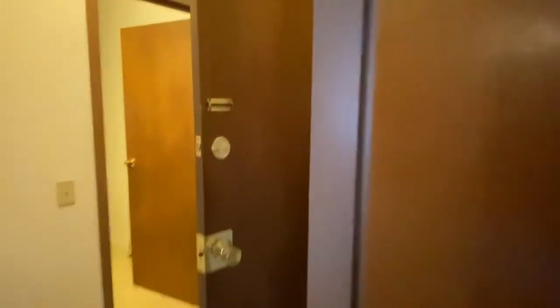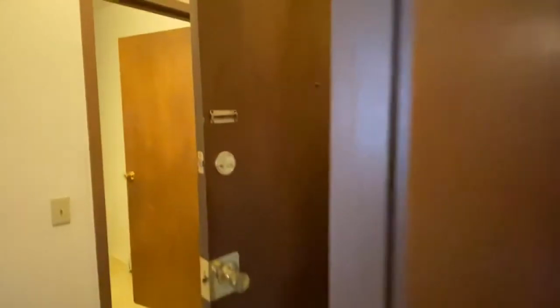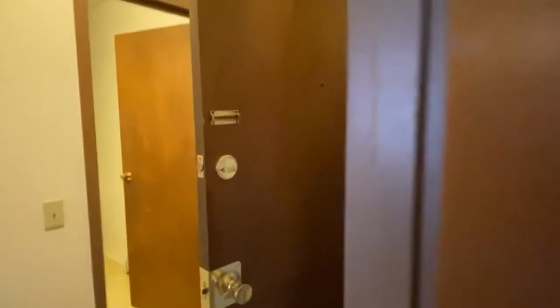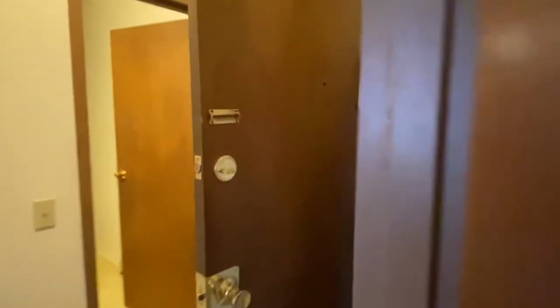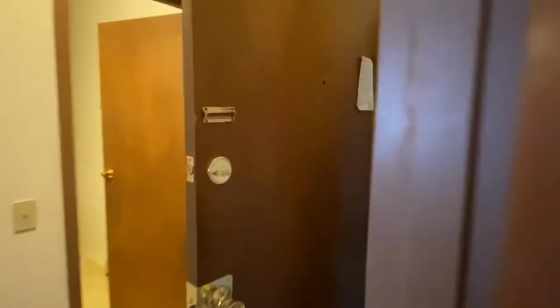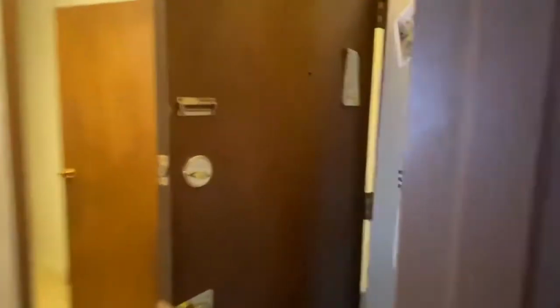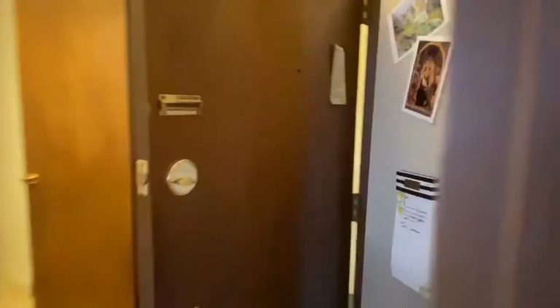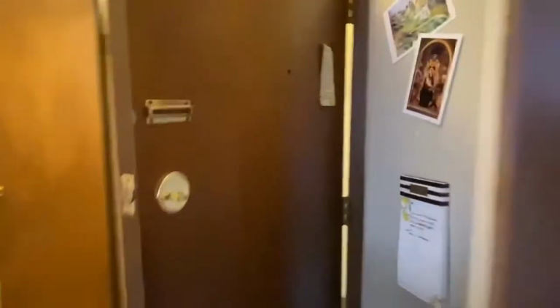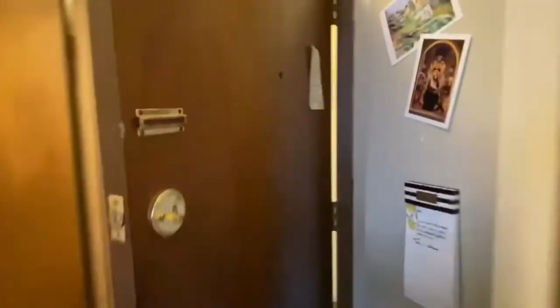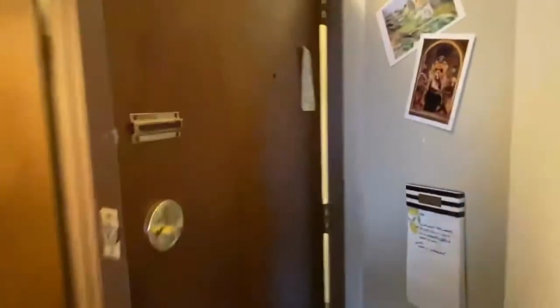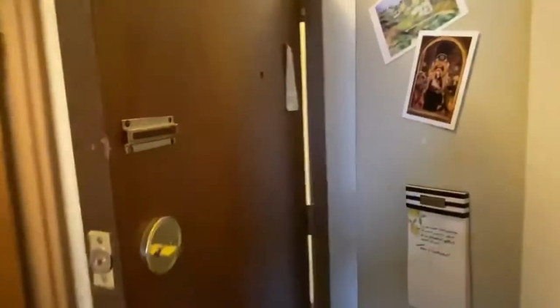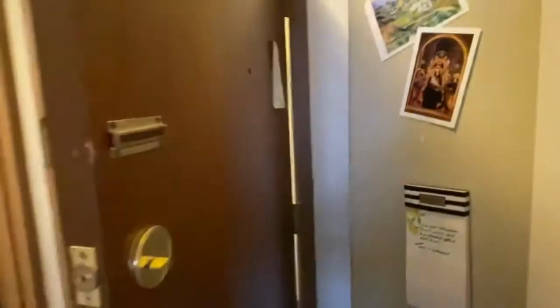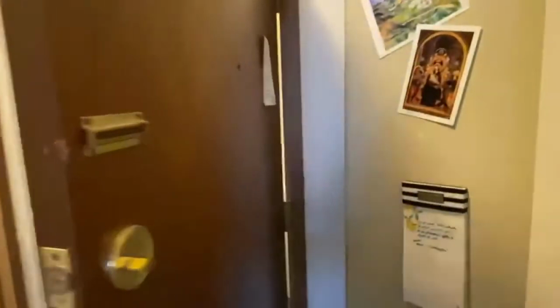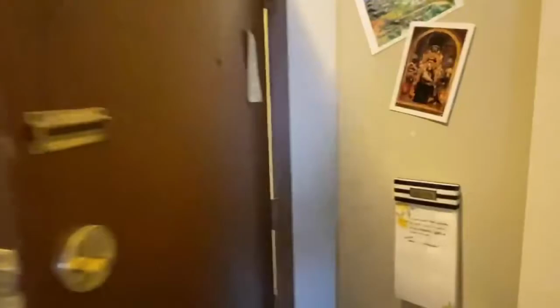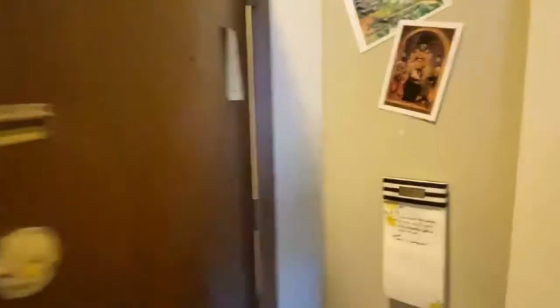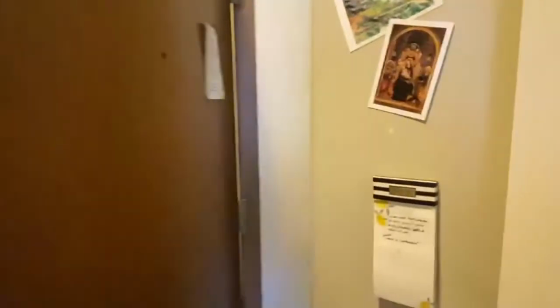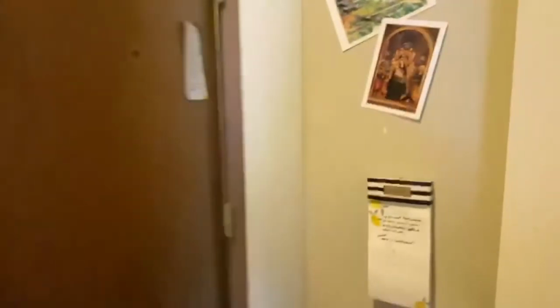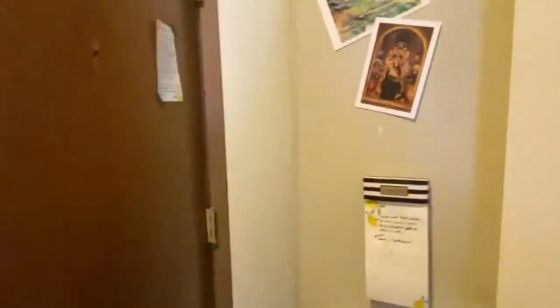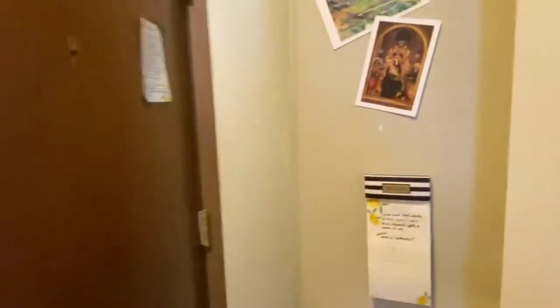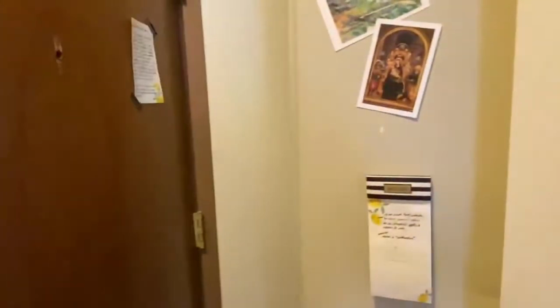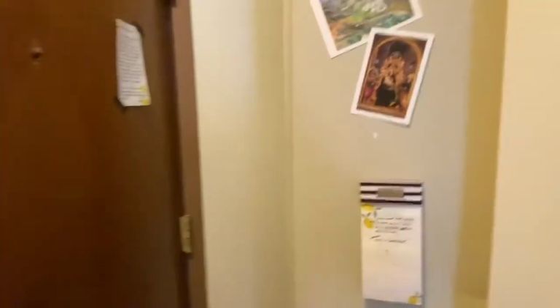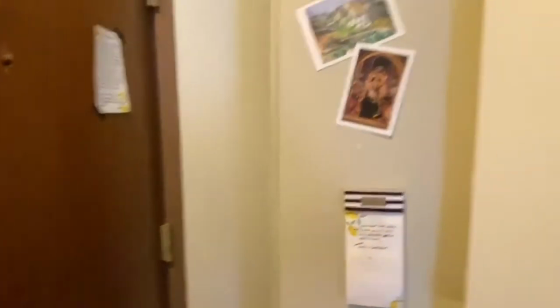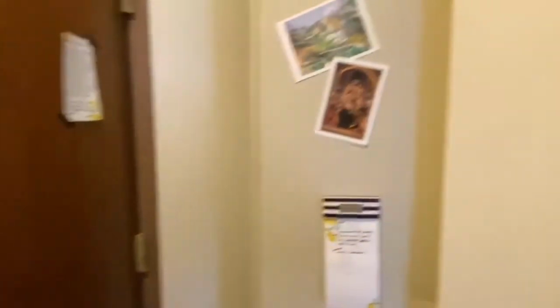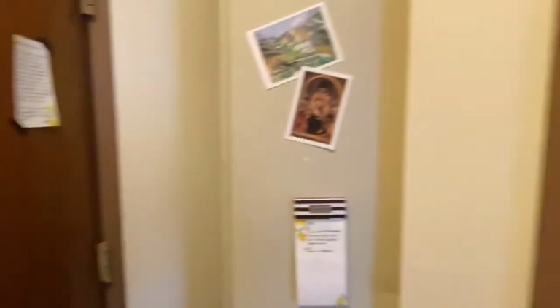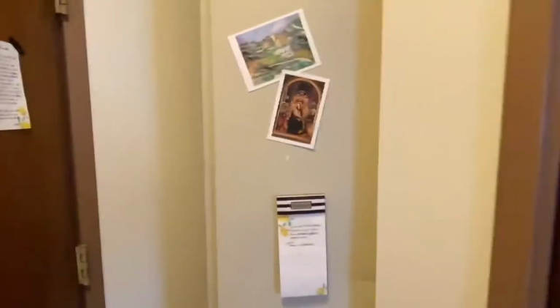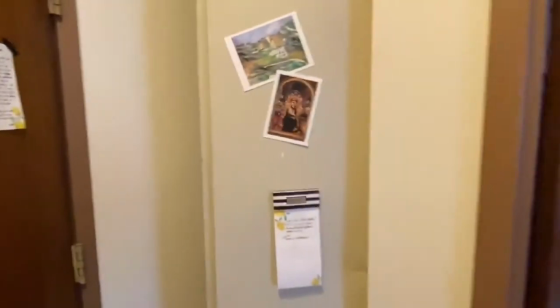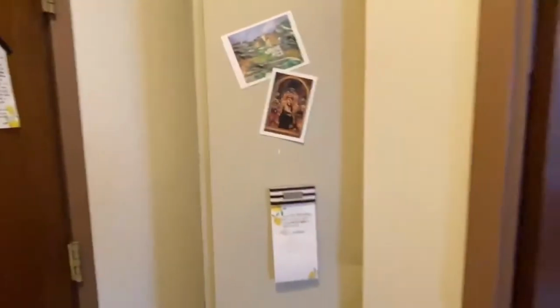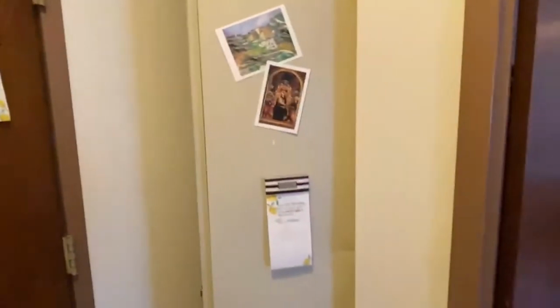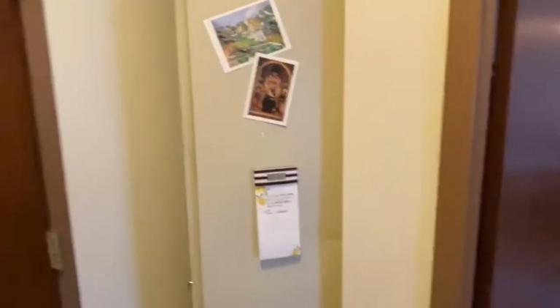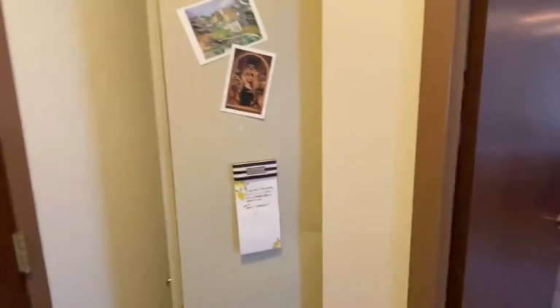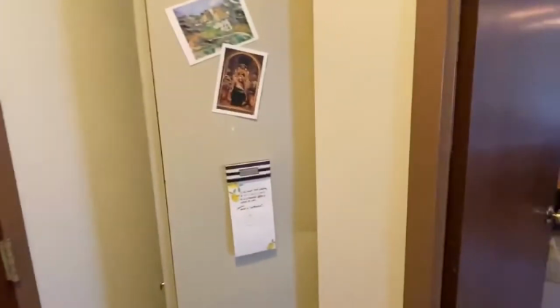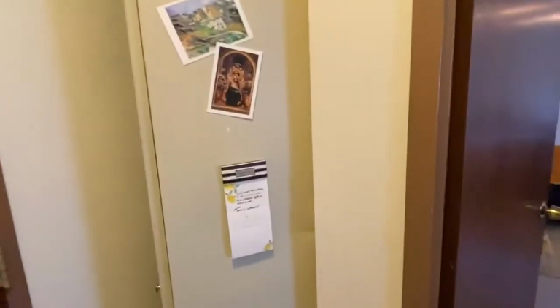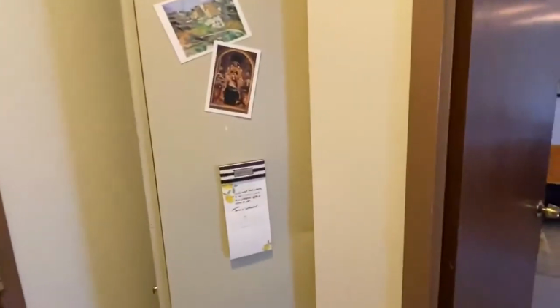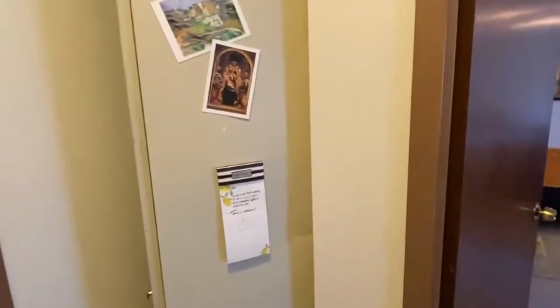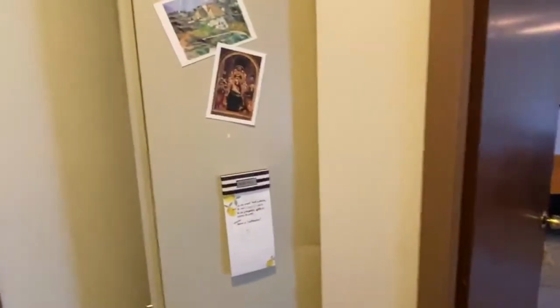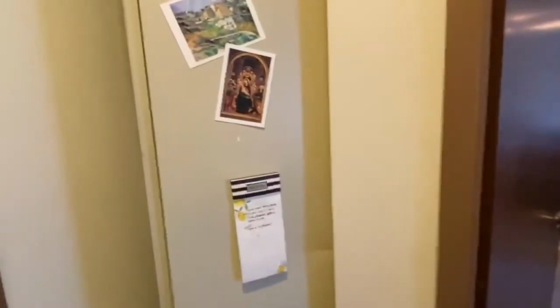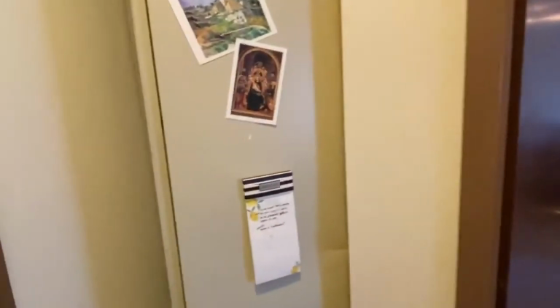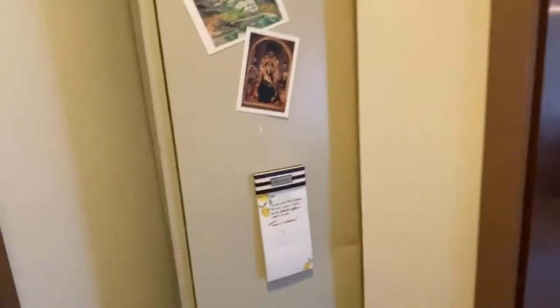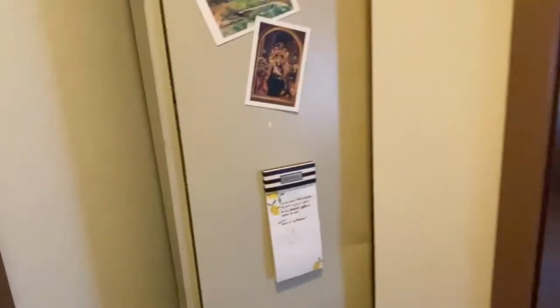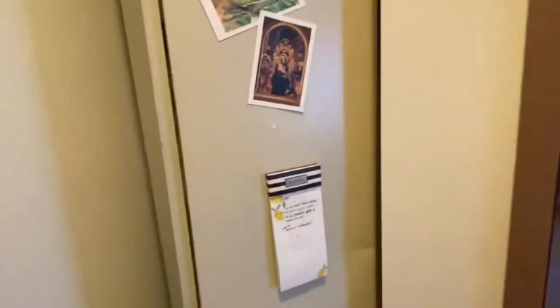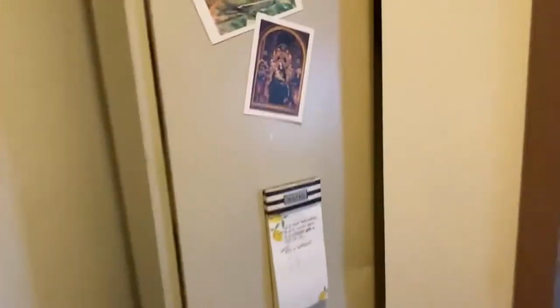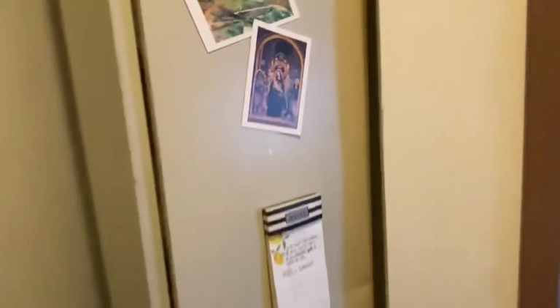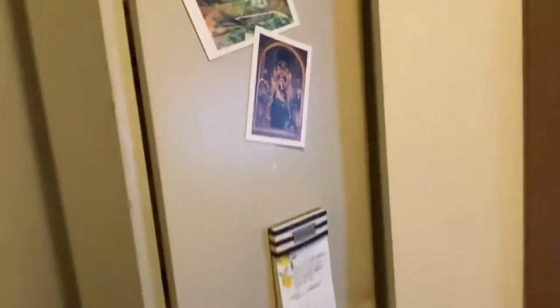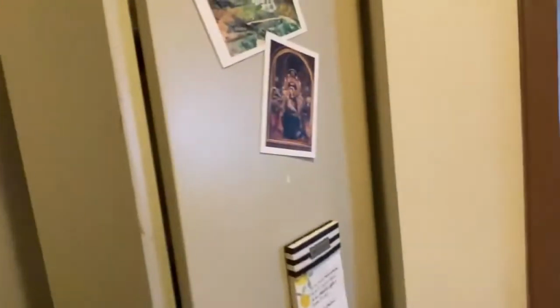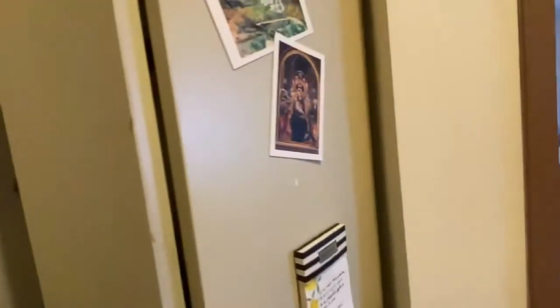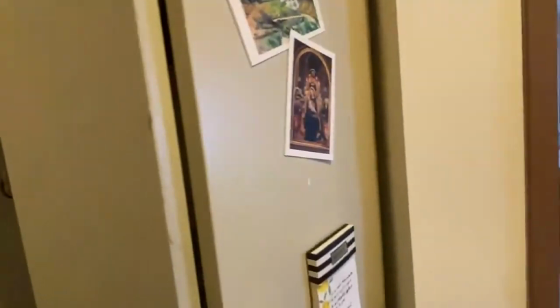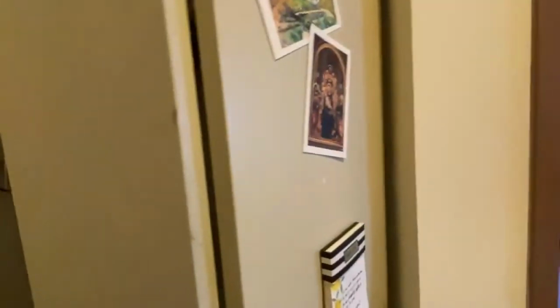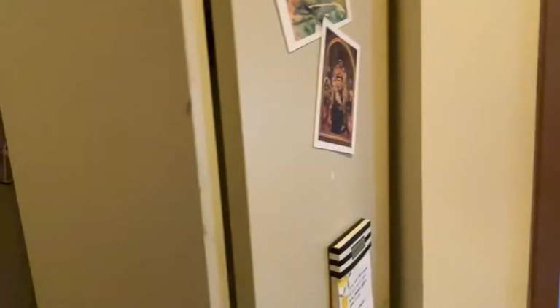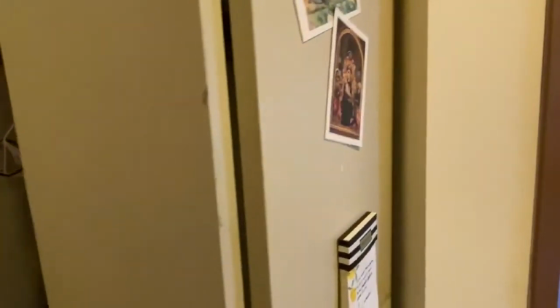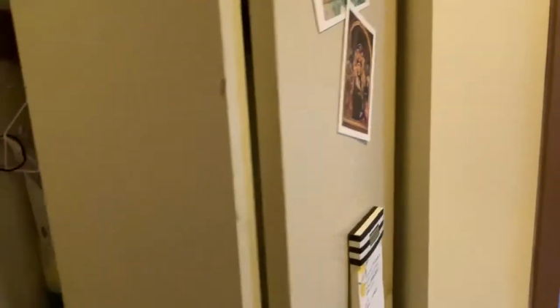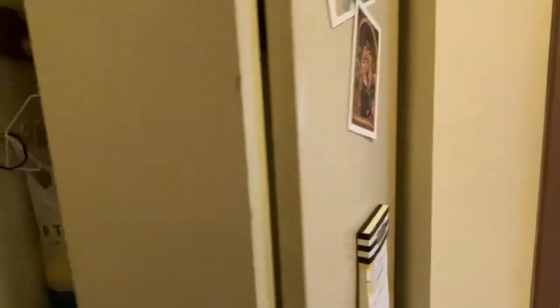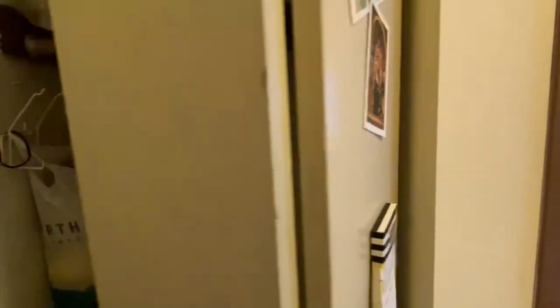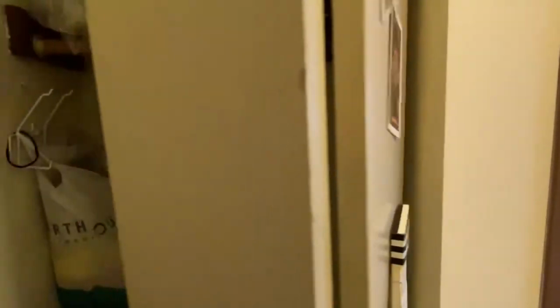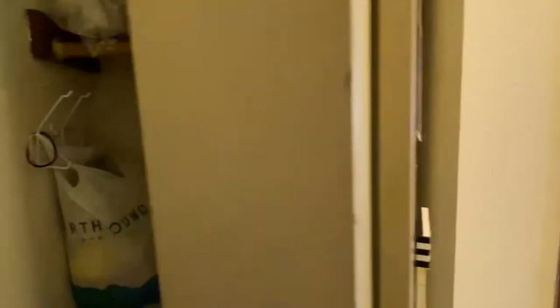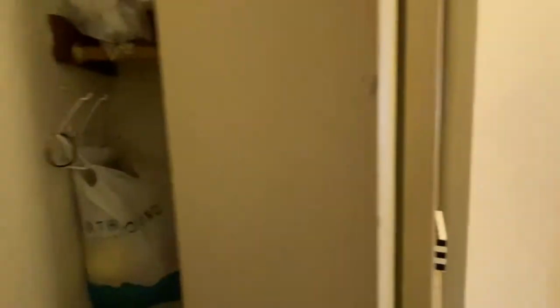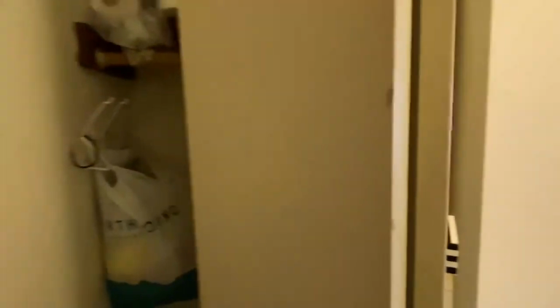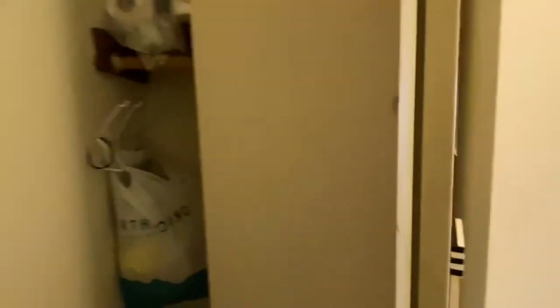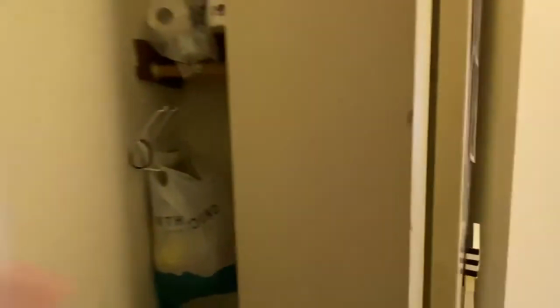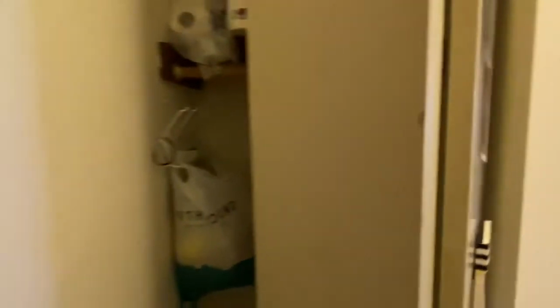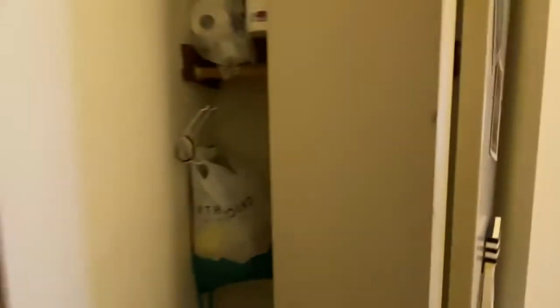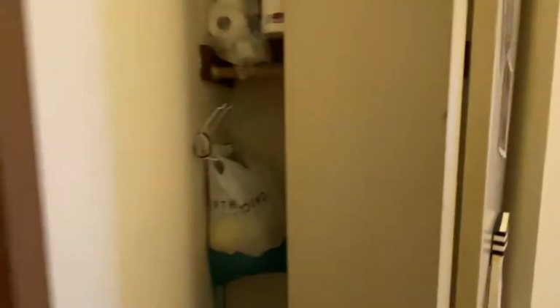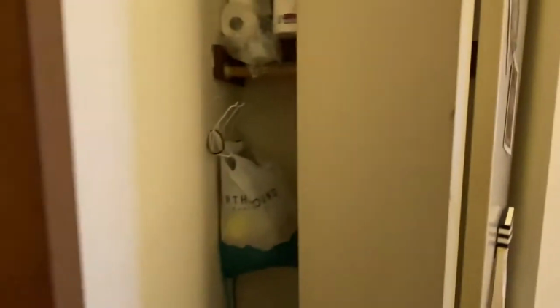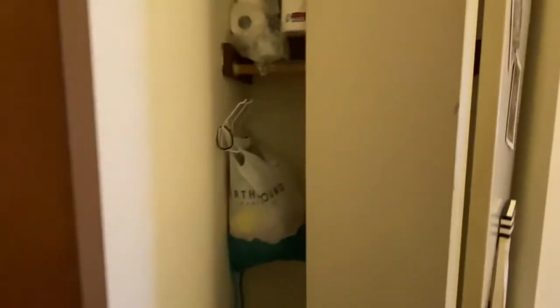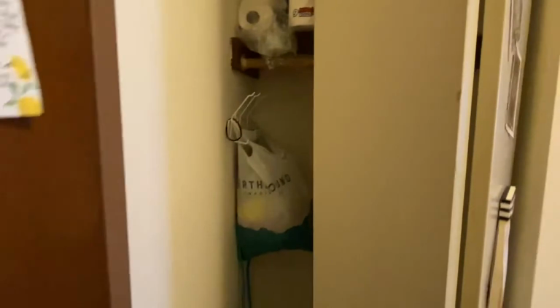And just on the other side of the front door you have another closet as well. More storage.